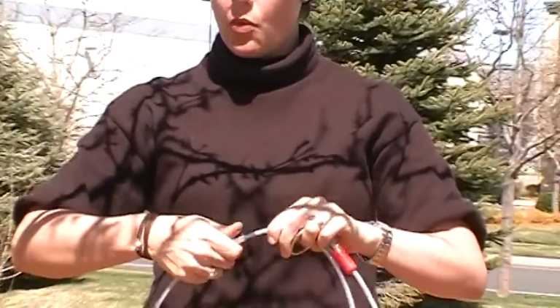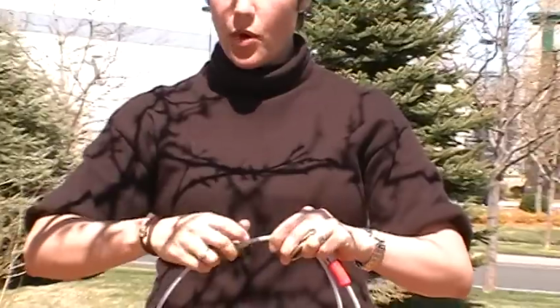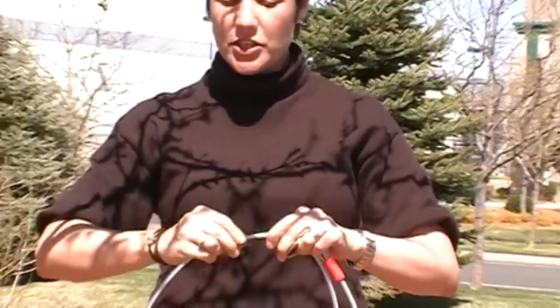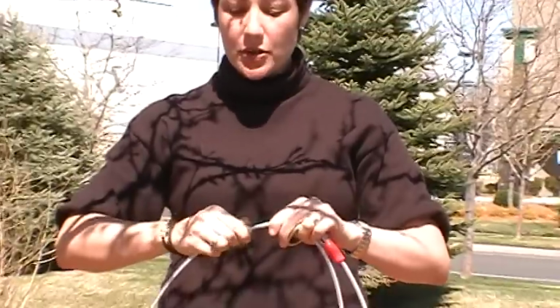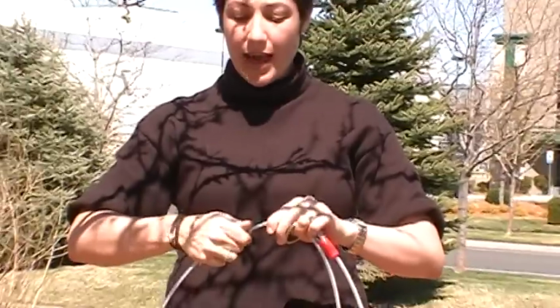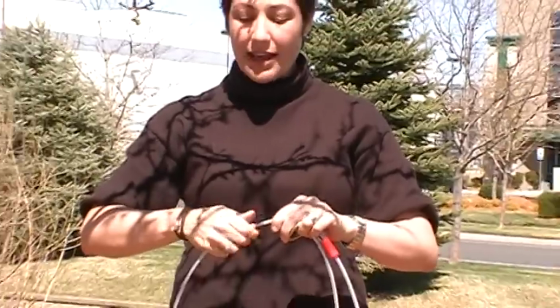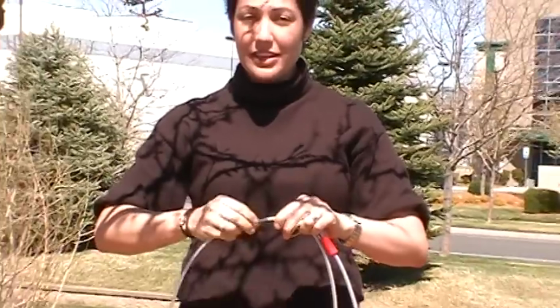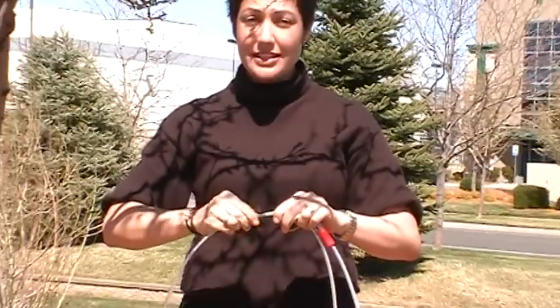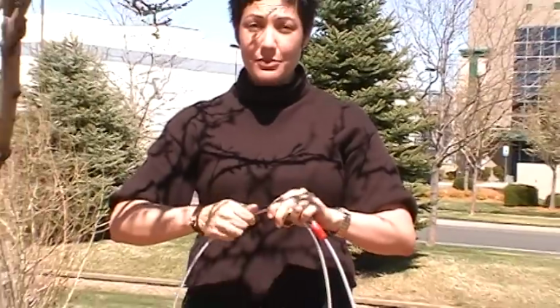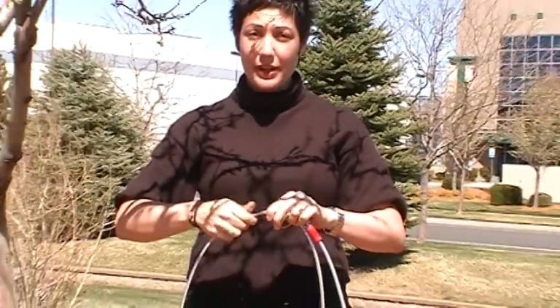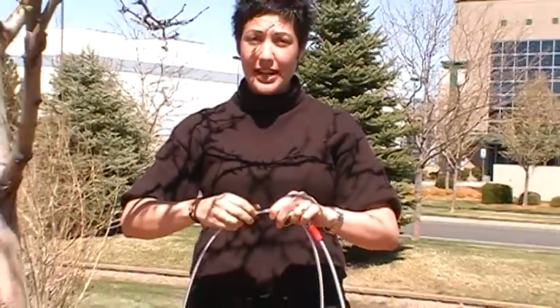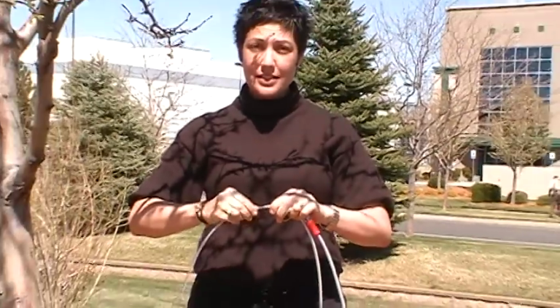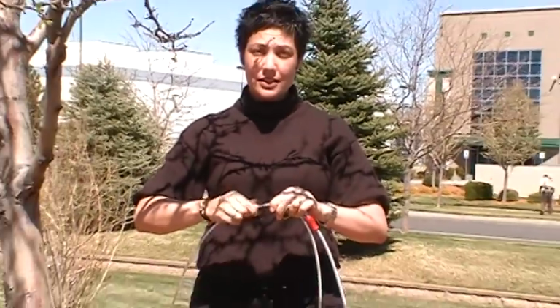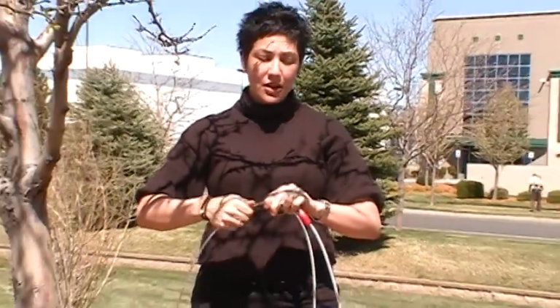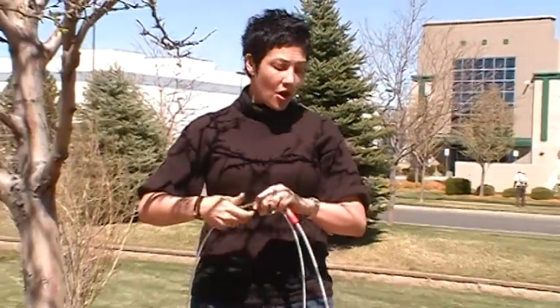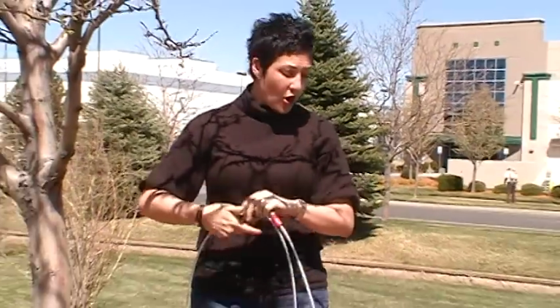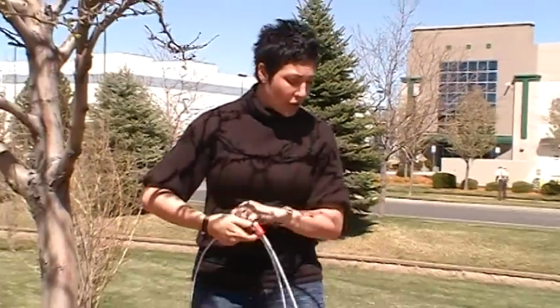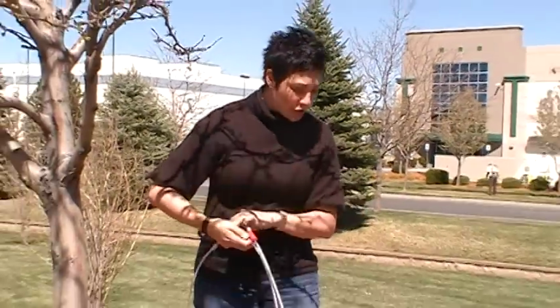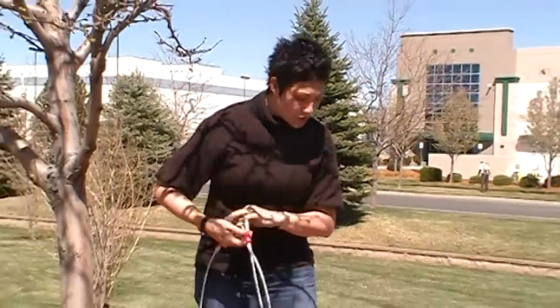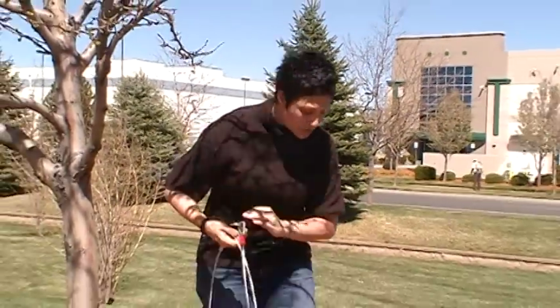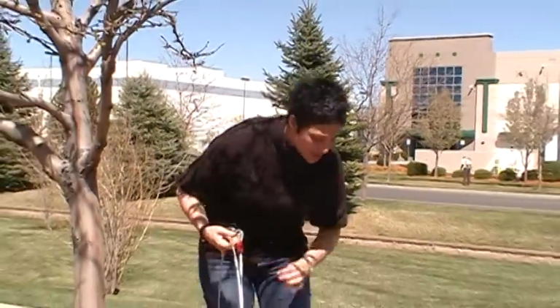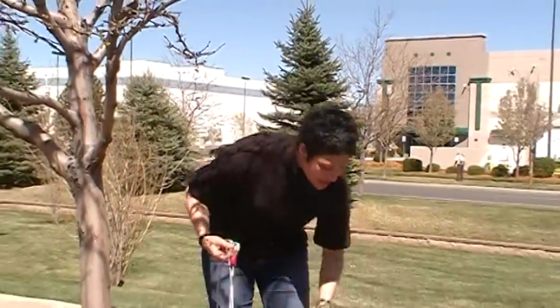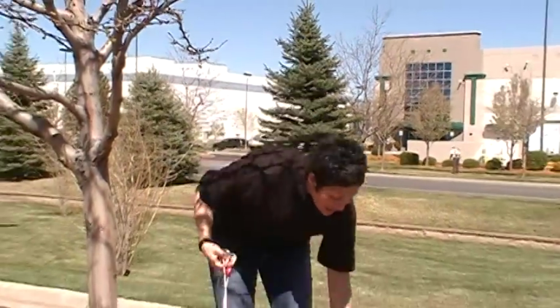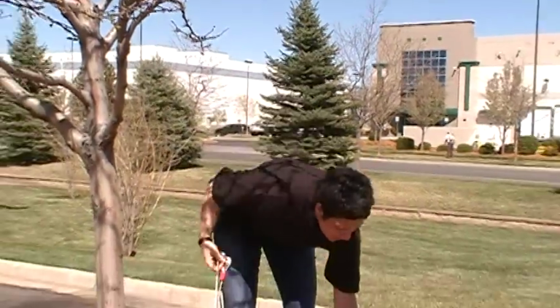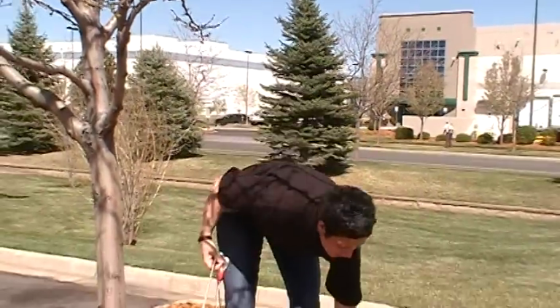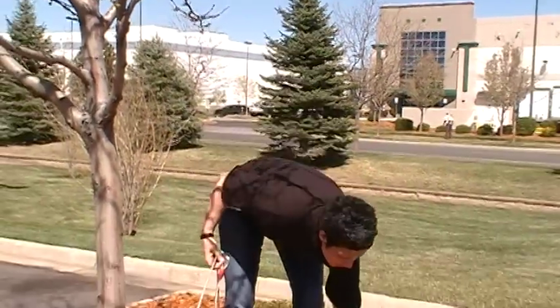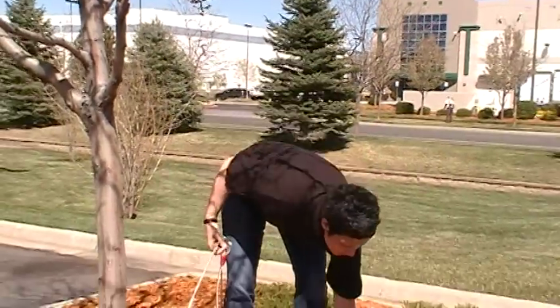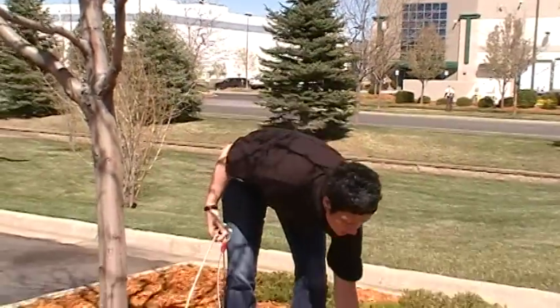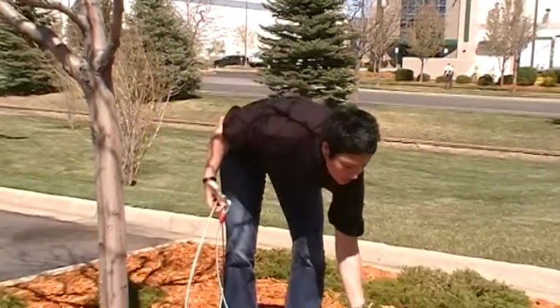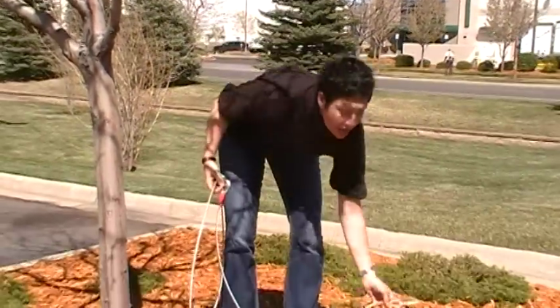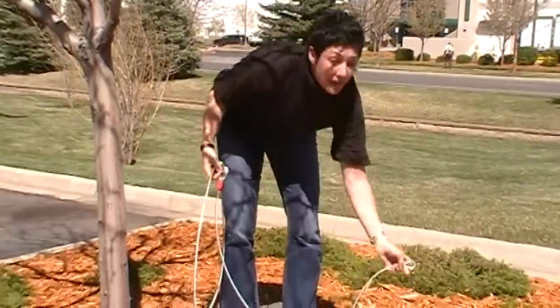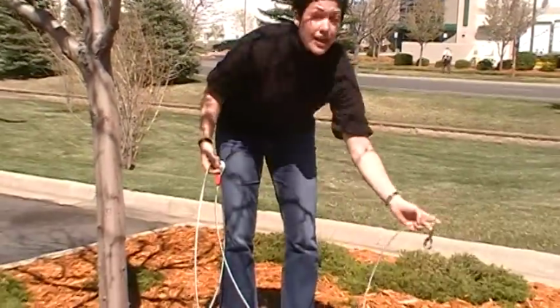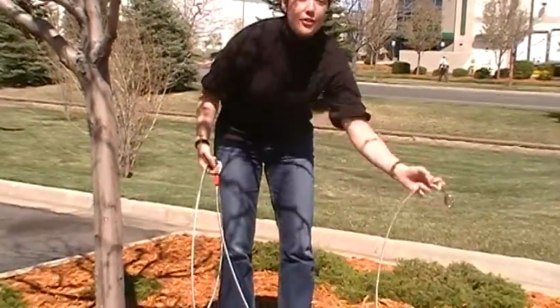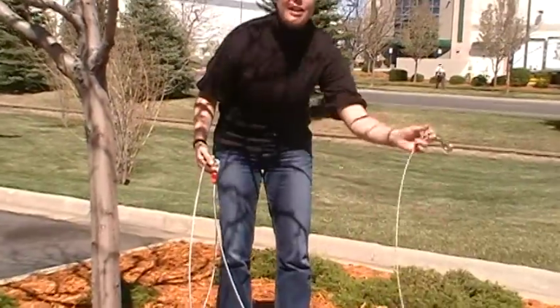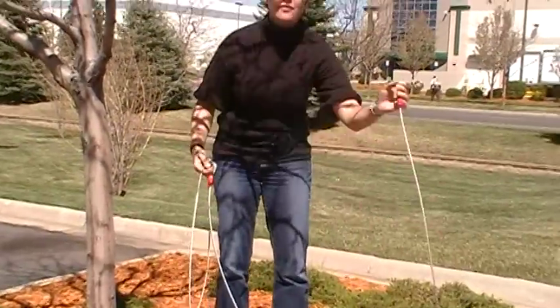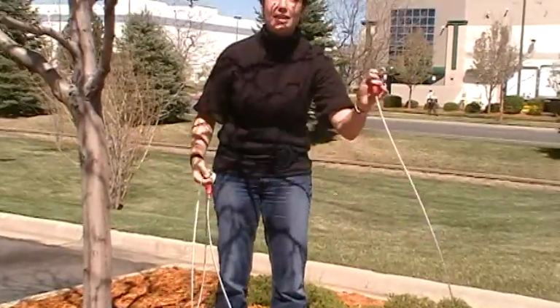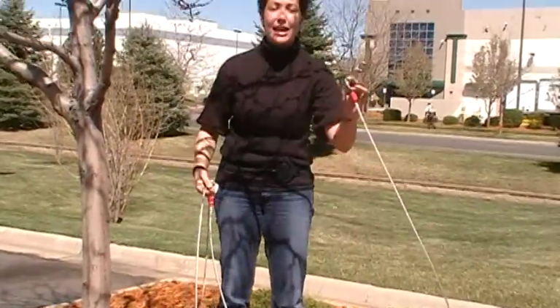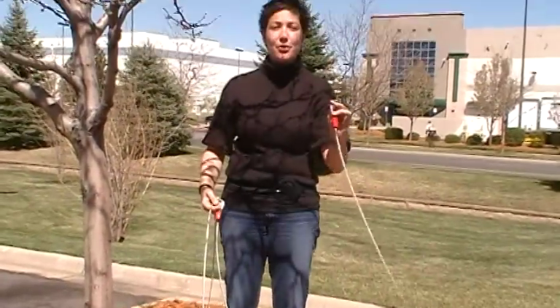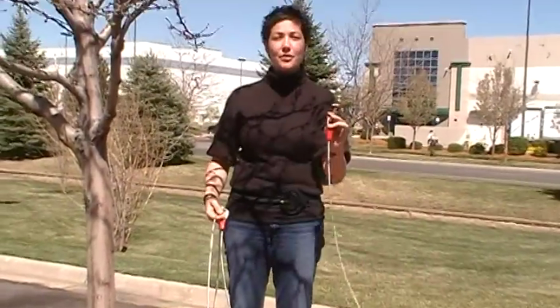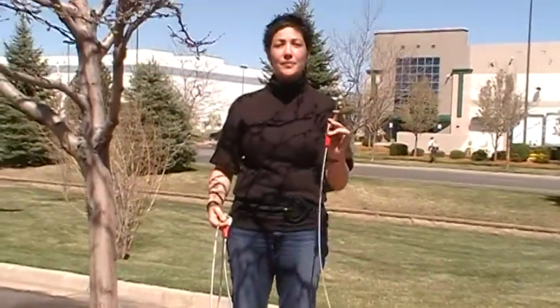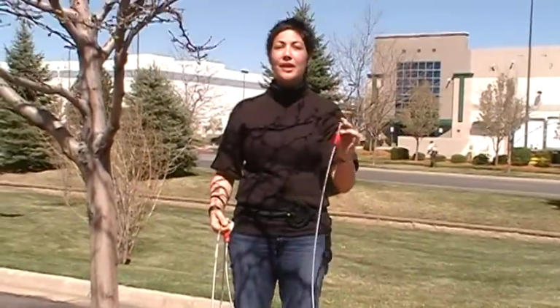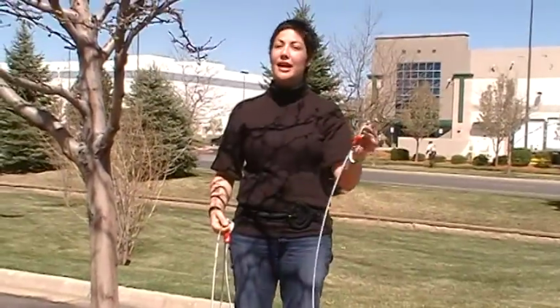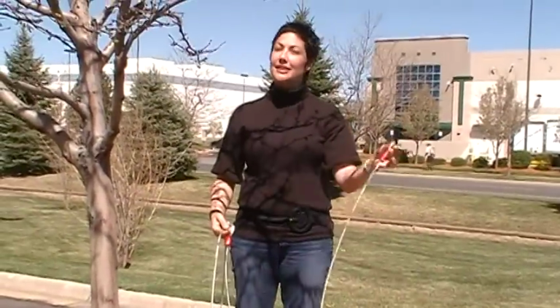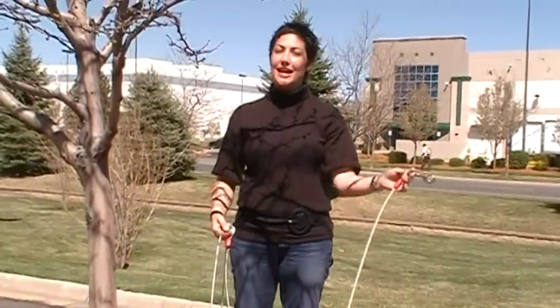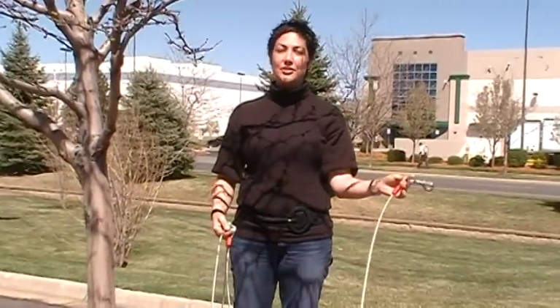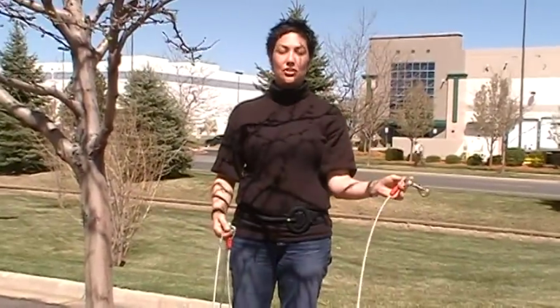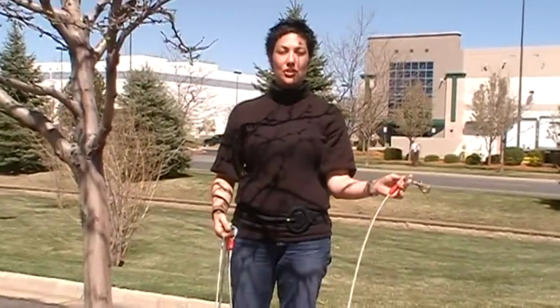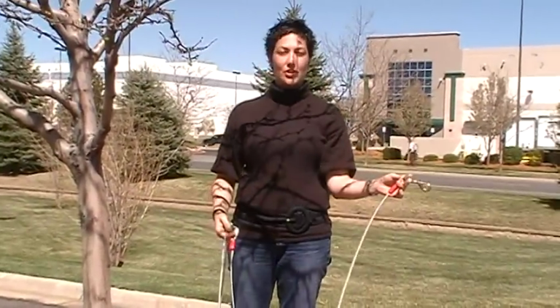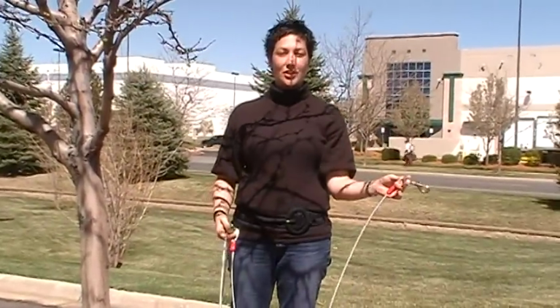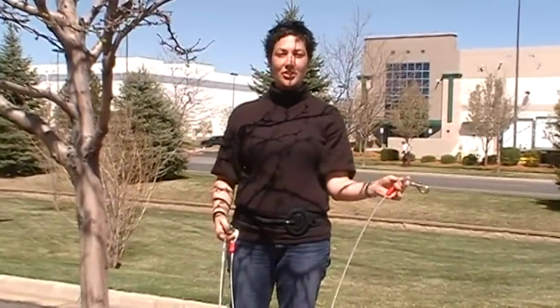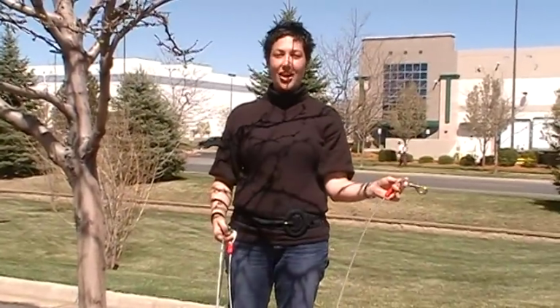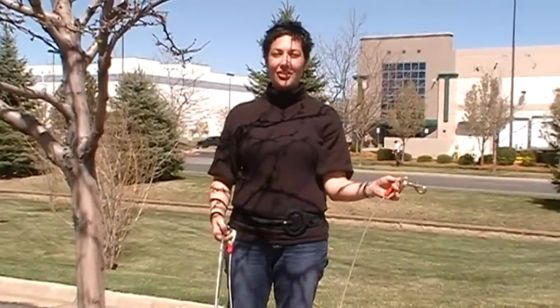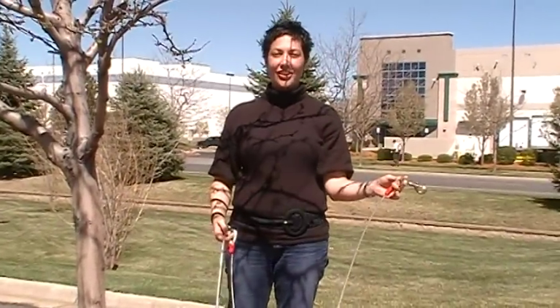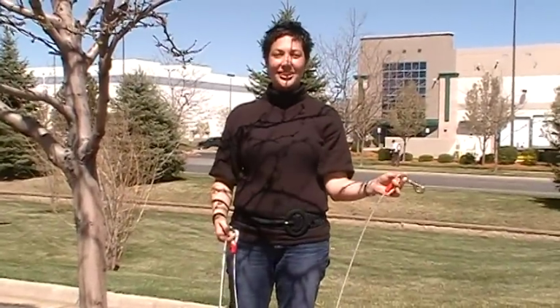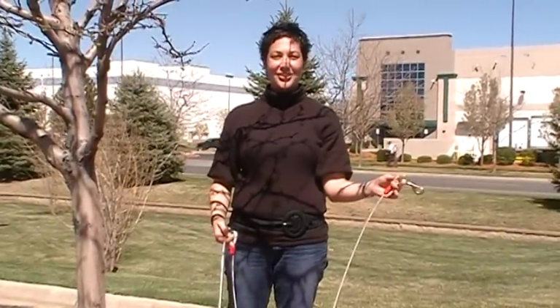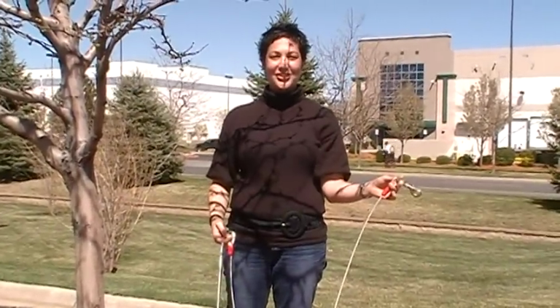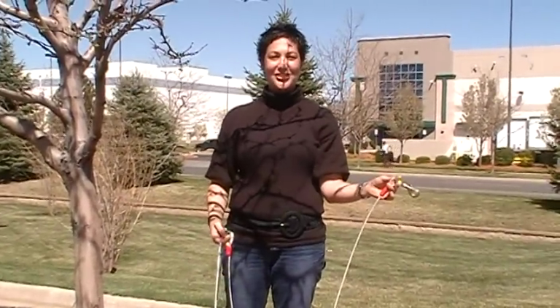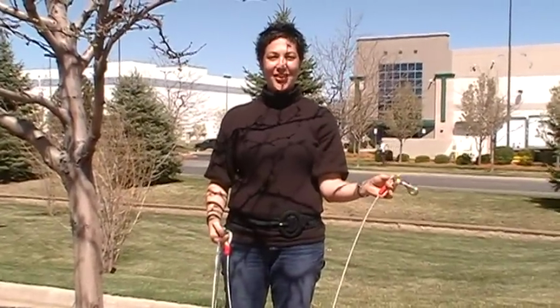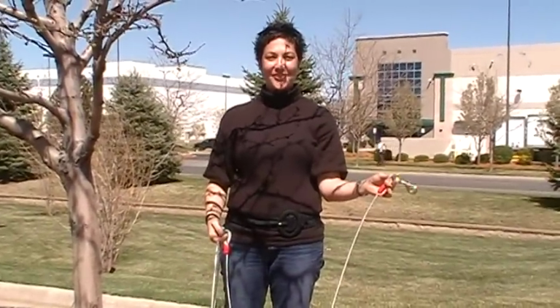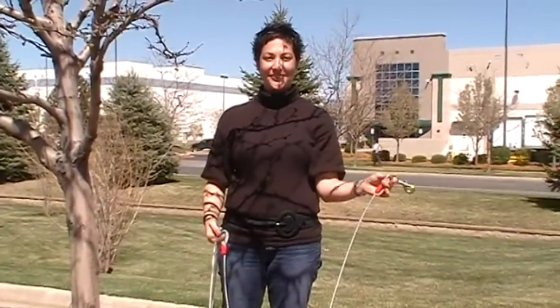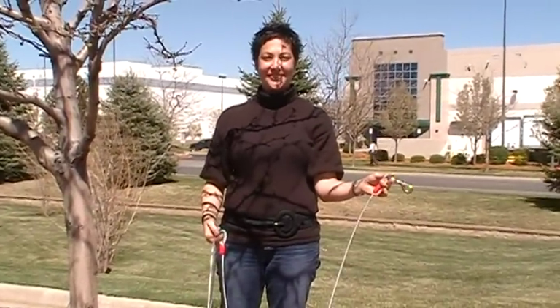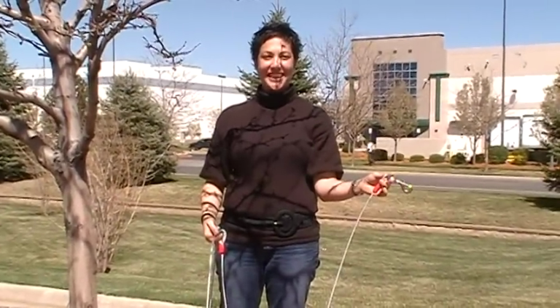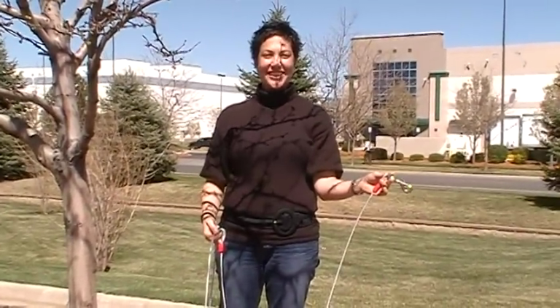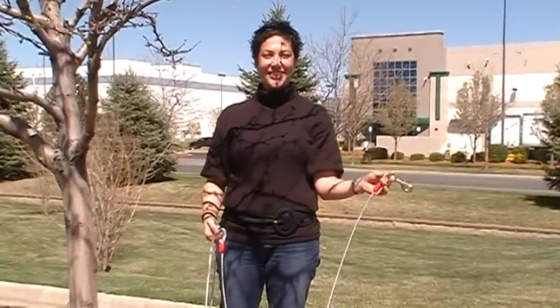Once you have this in place, all you do is take the hook on the other end of the cable, attach it to your dog's collar and you're good to go. Thank you!